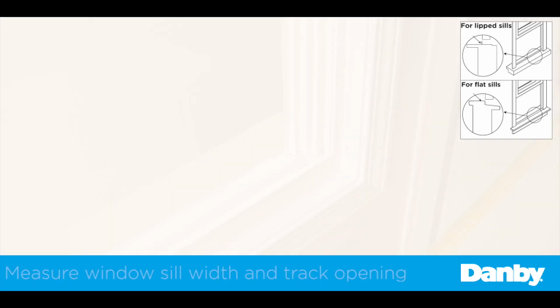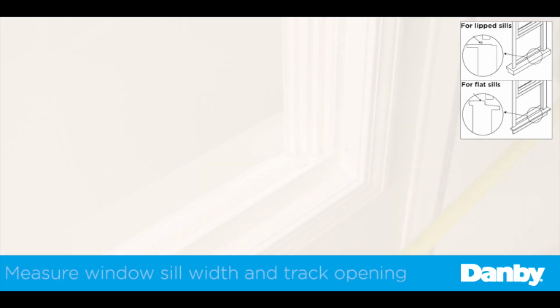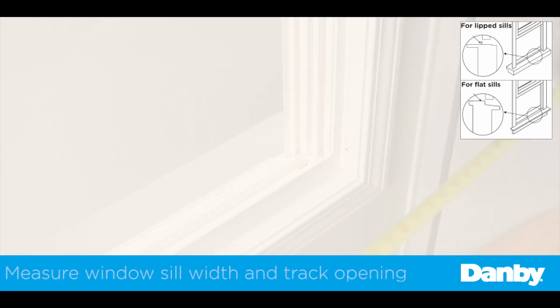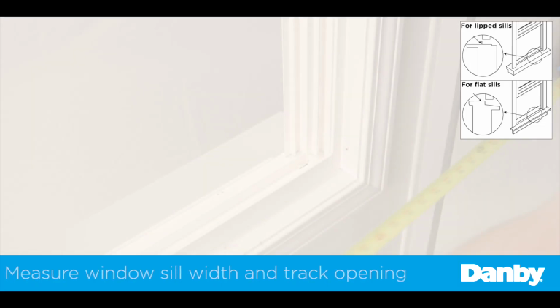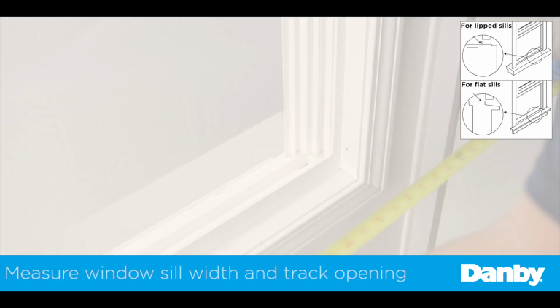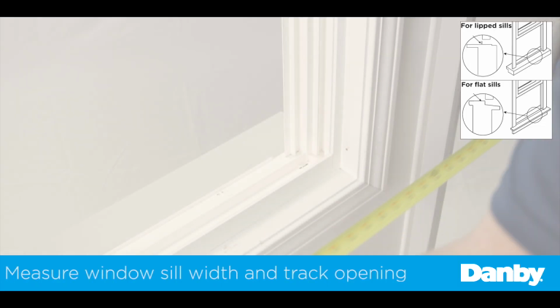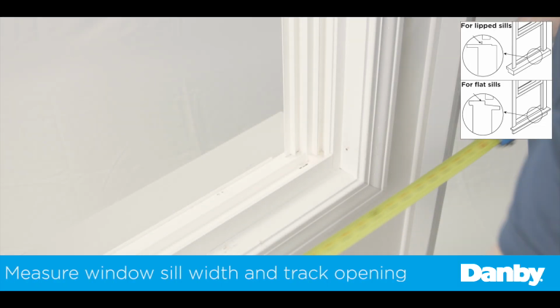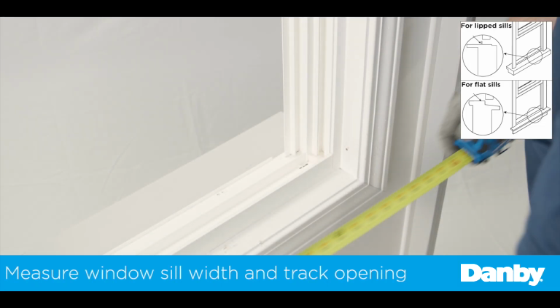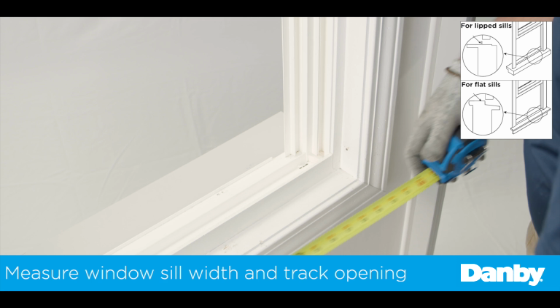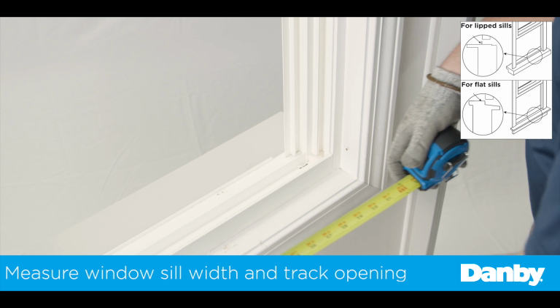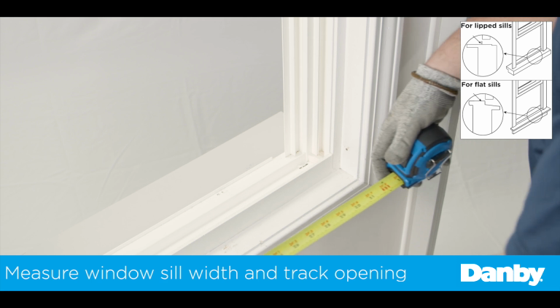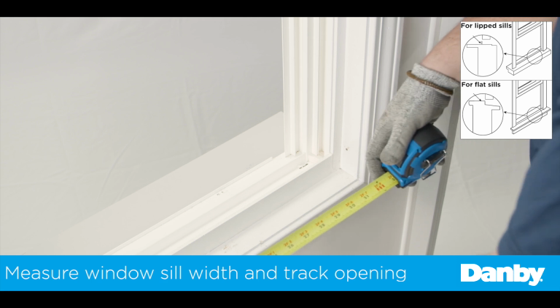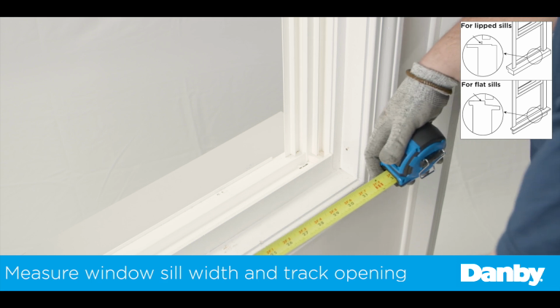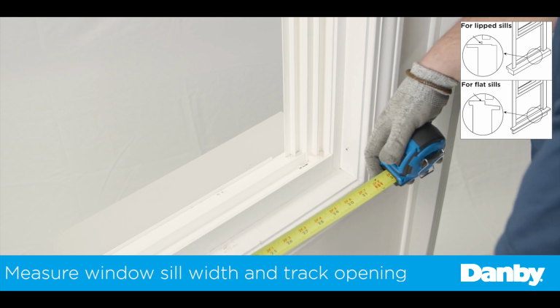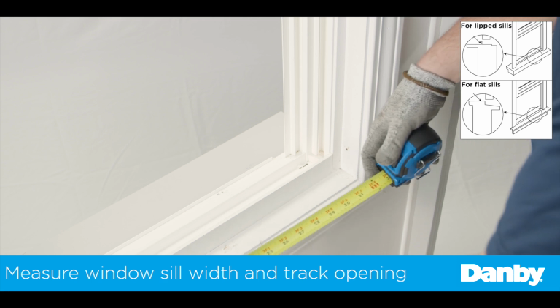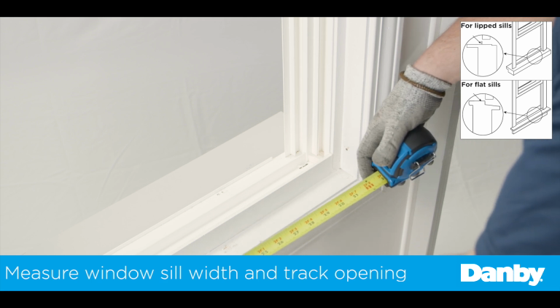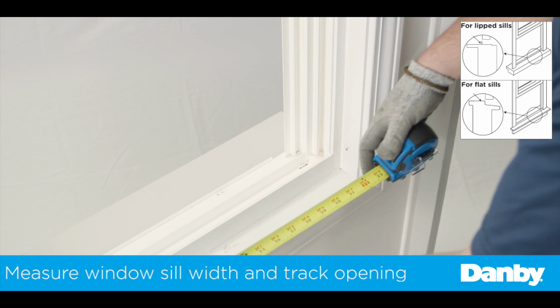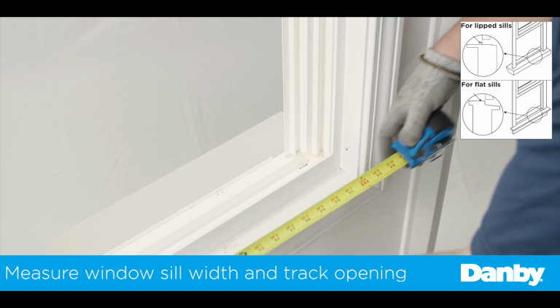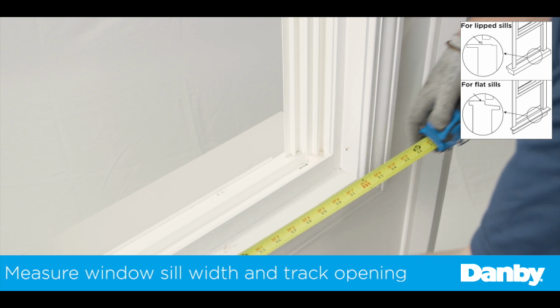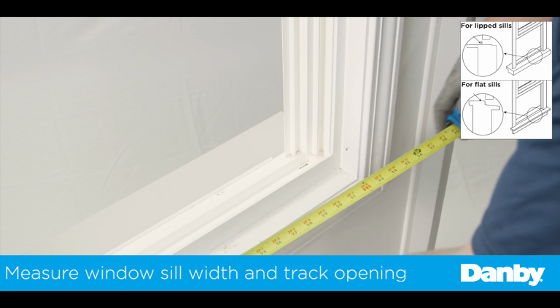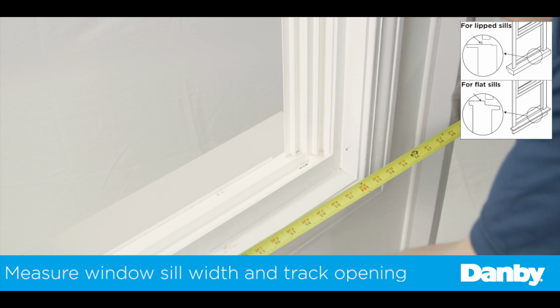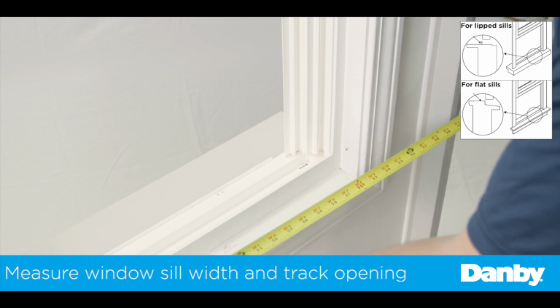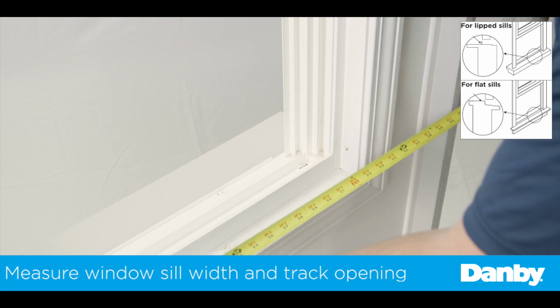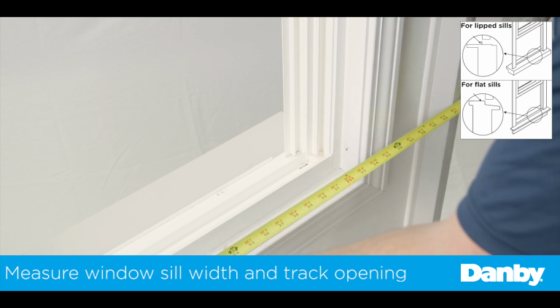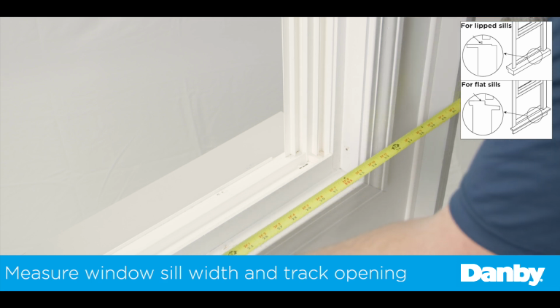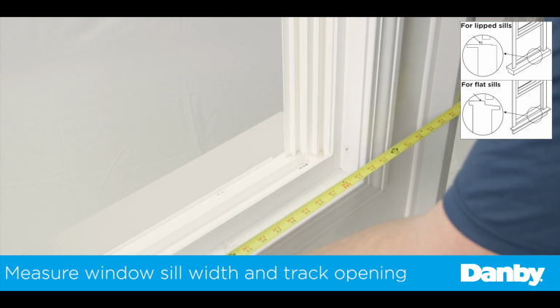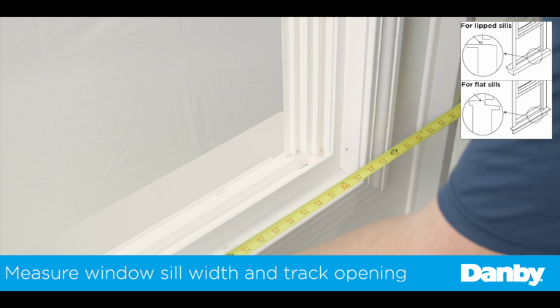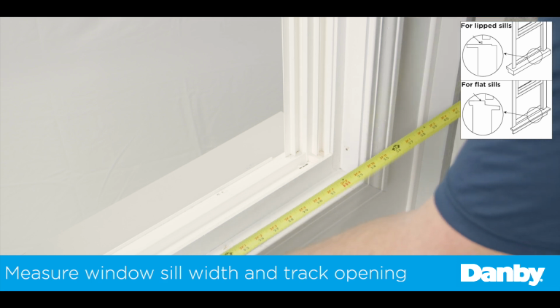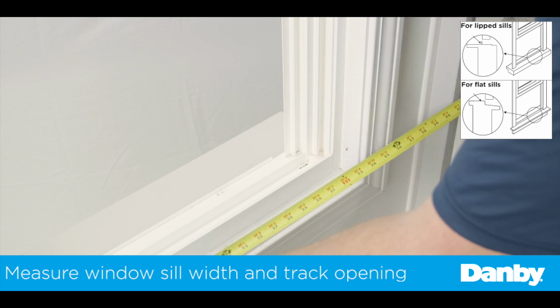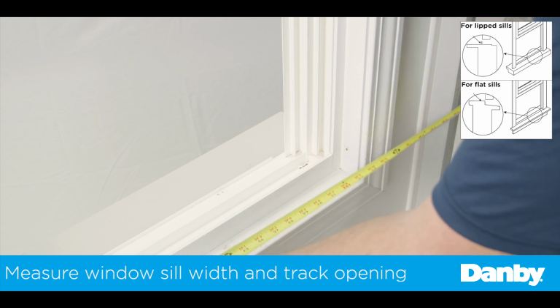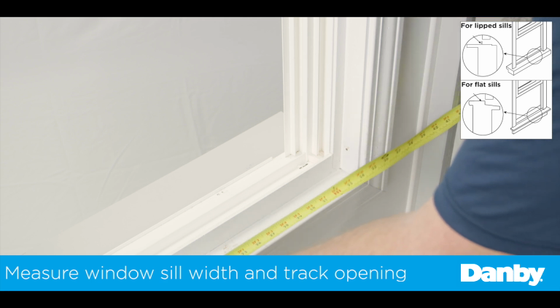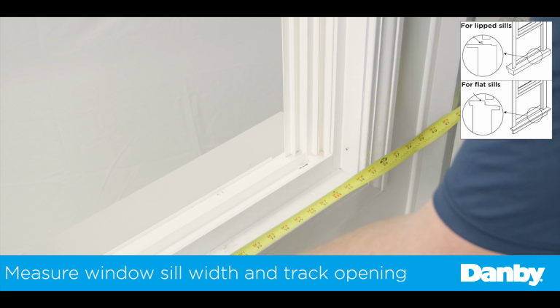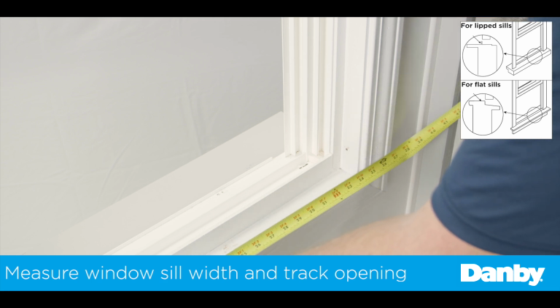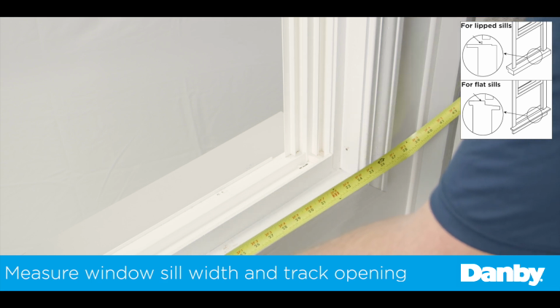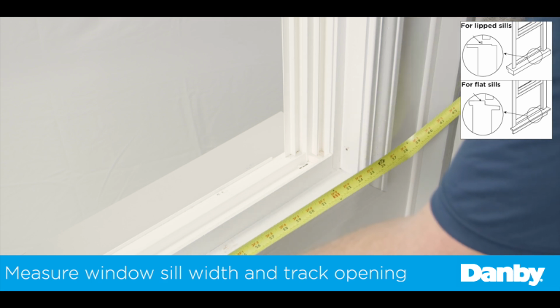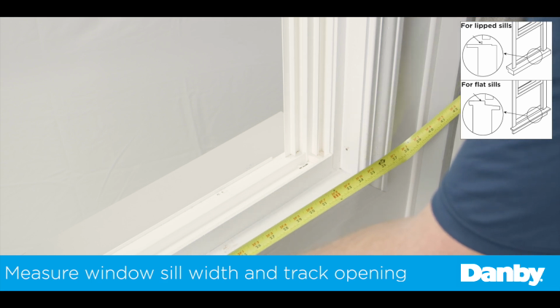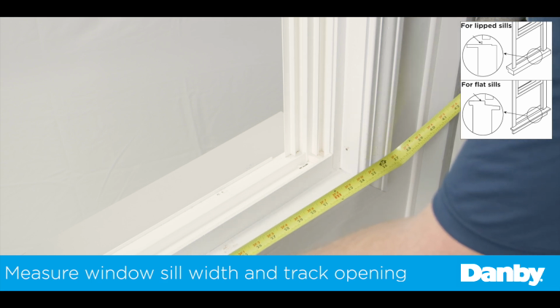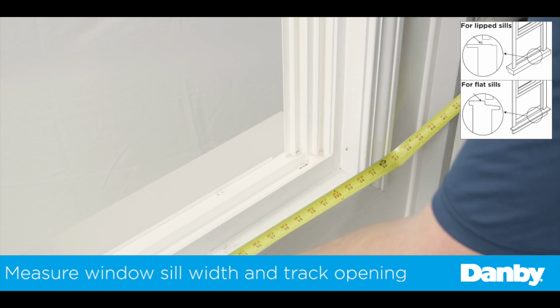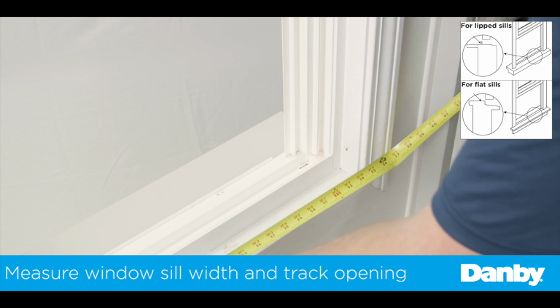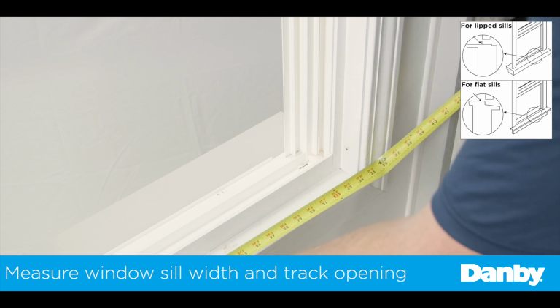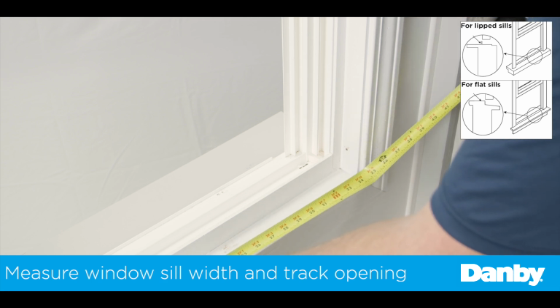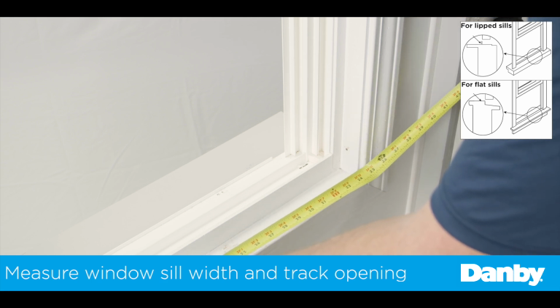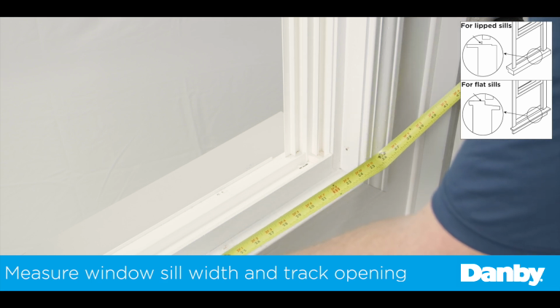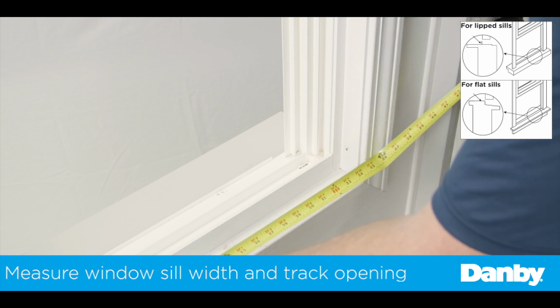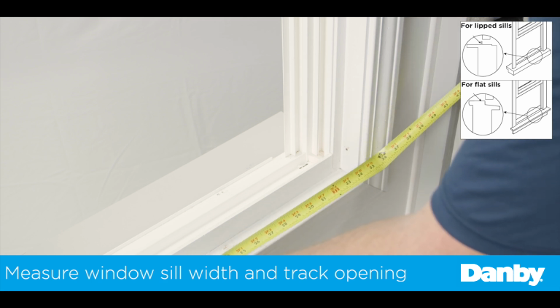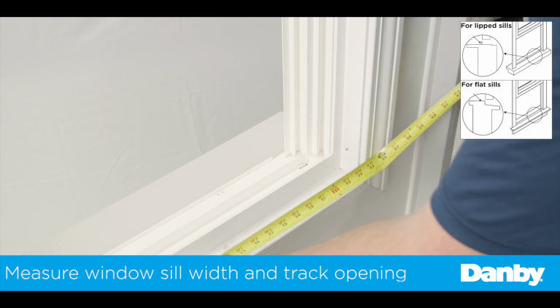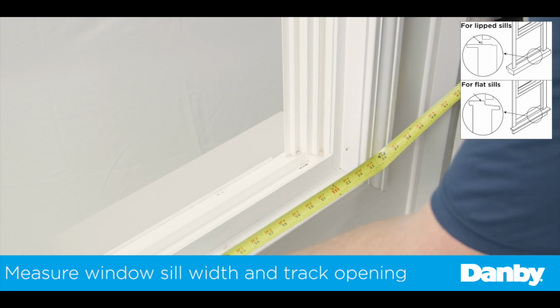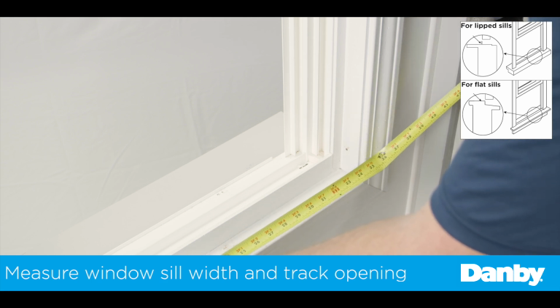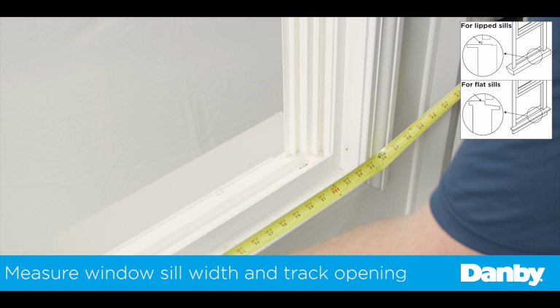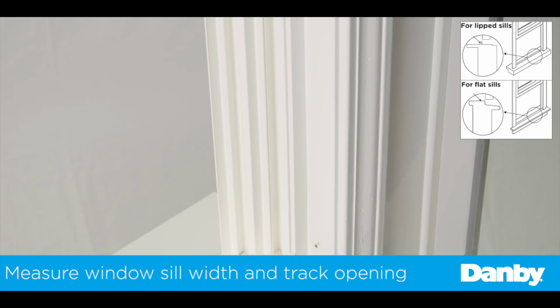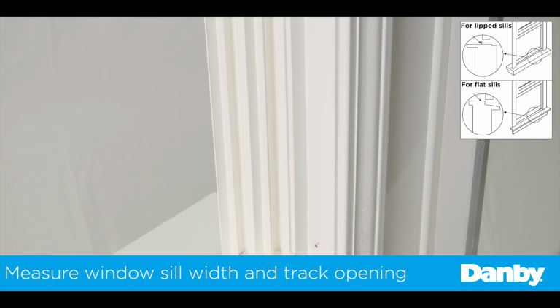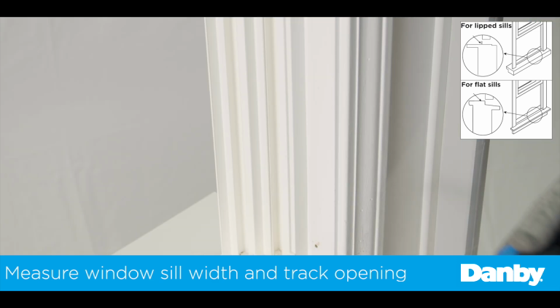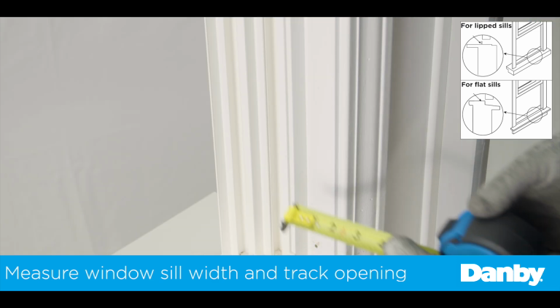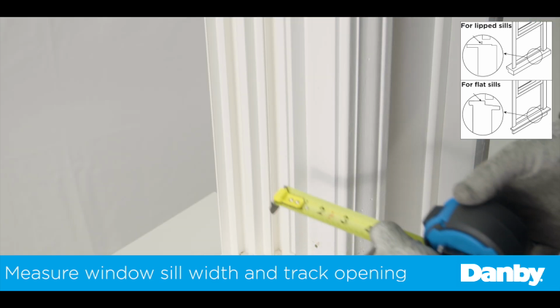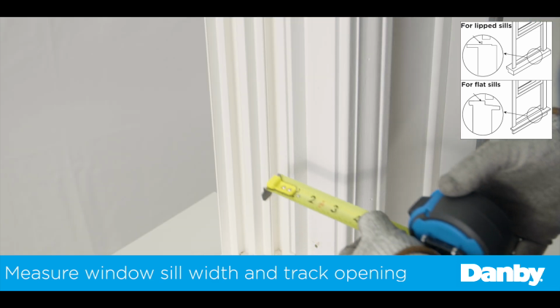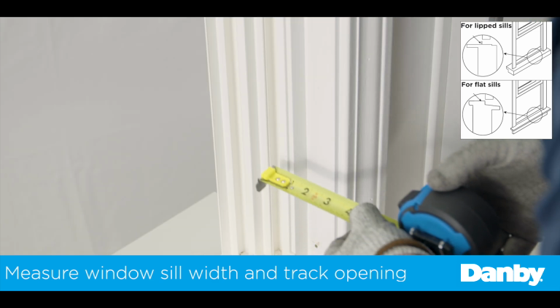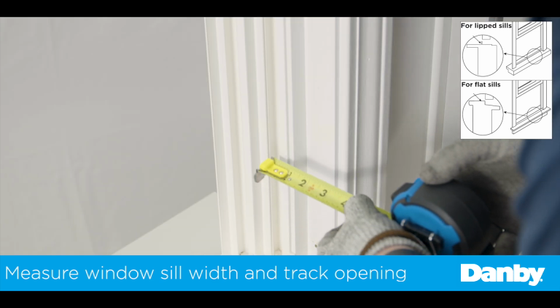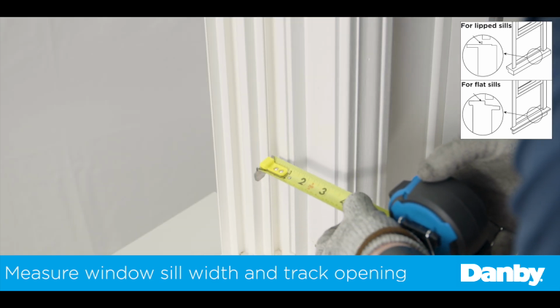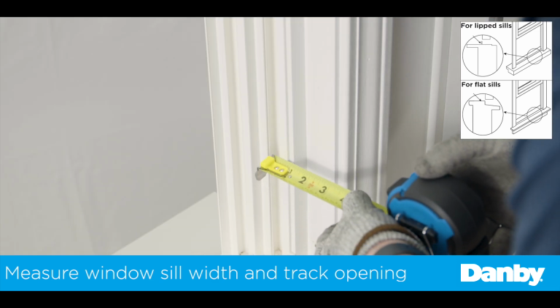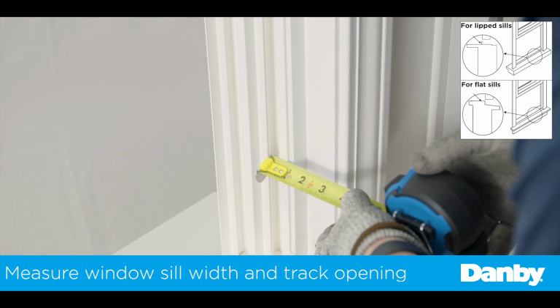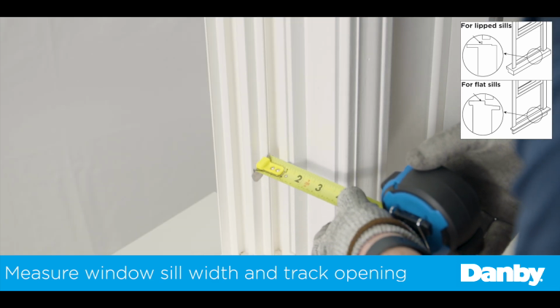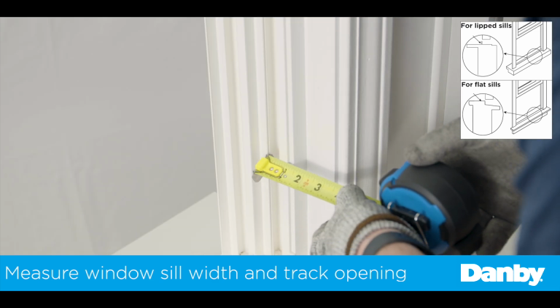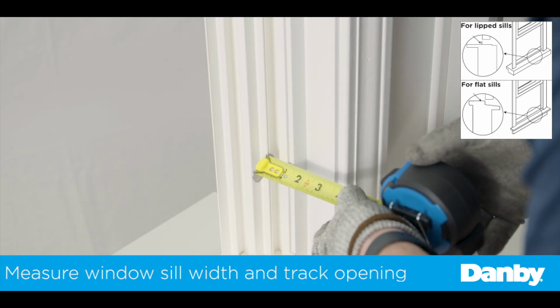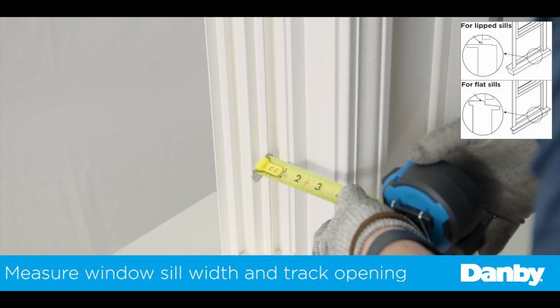Before you begin, measure the dimensions of your window and window track to determine how your Danby U-shaped air conditioner will need to be set up.